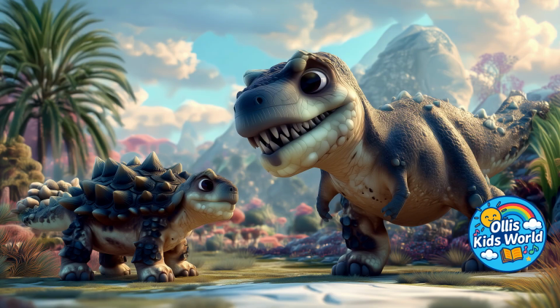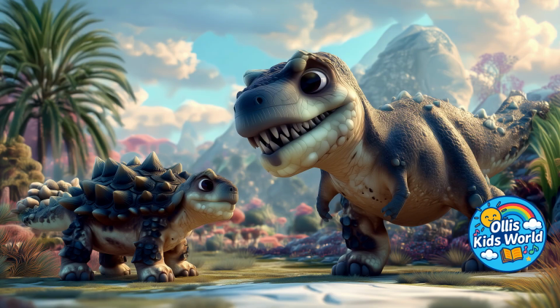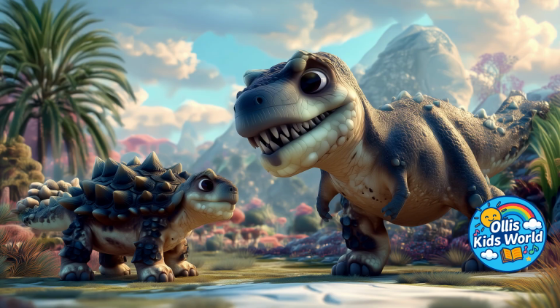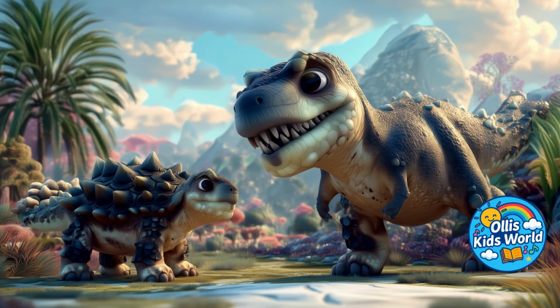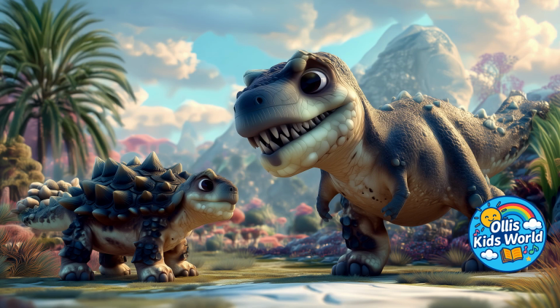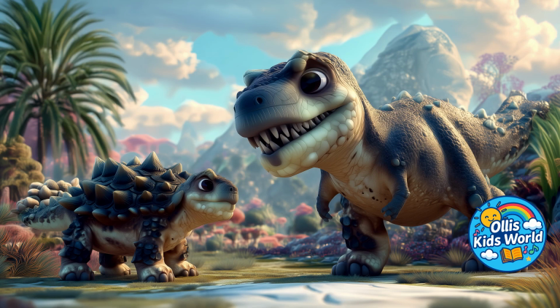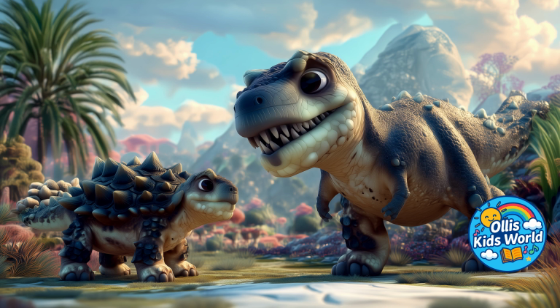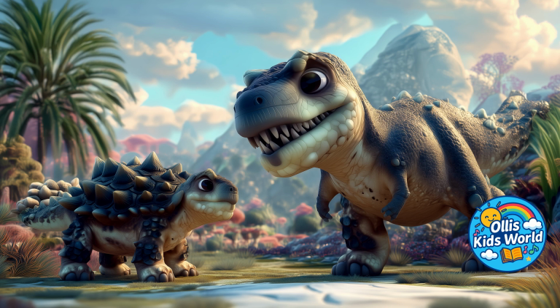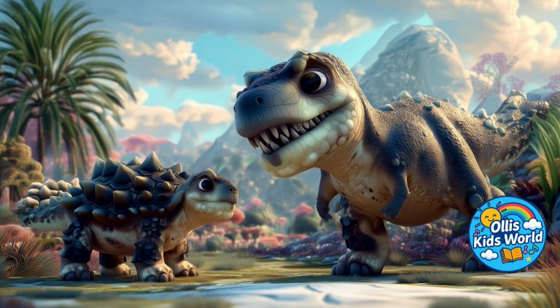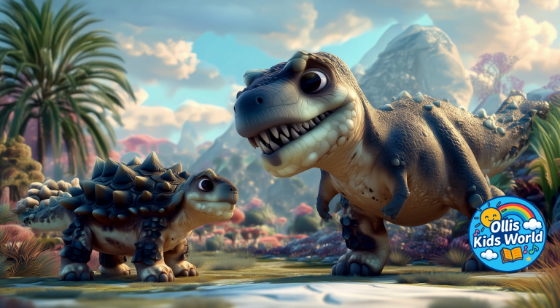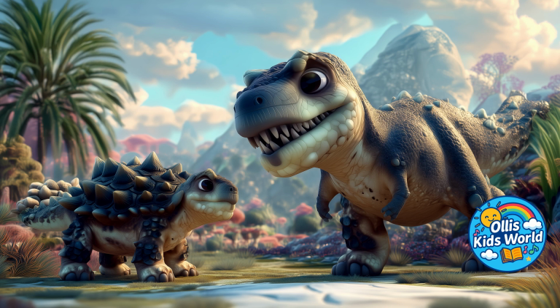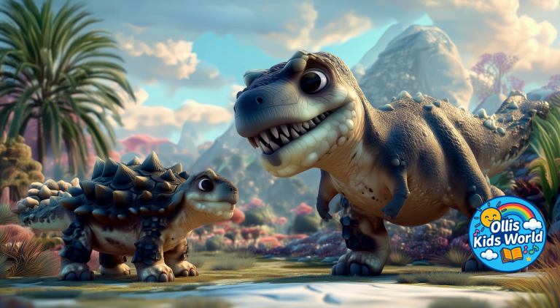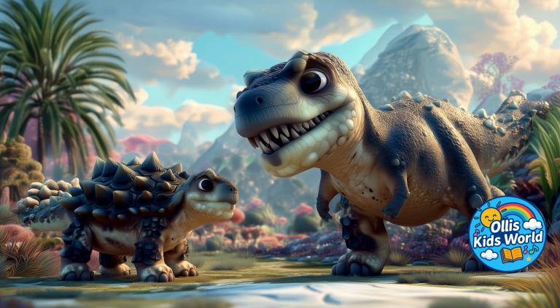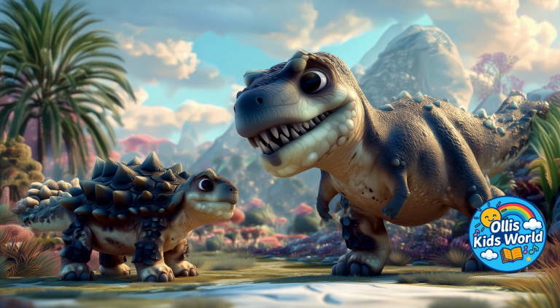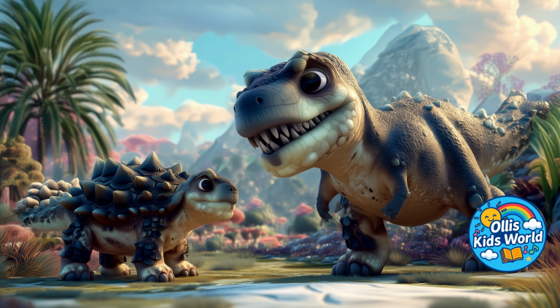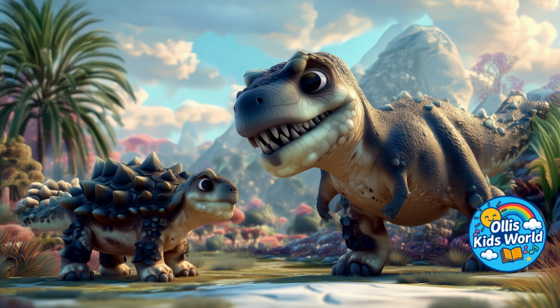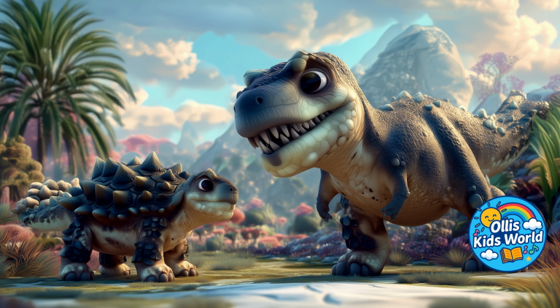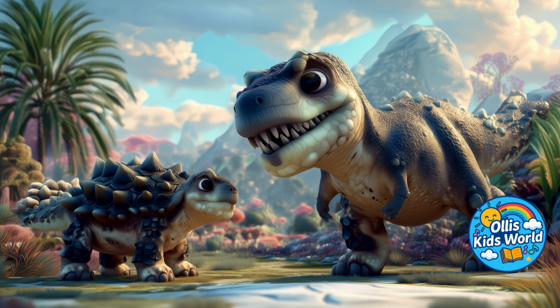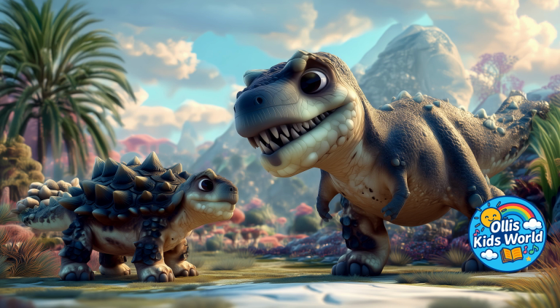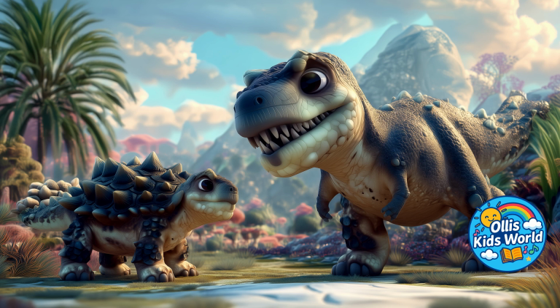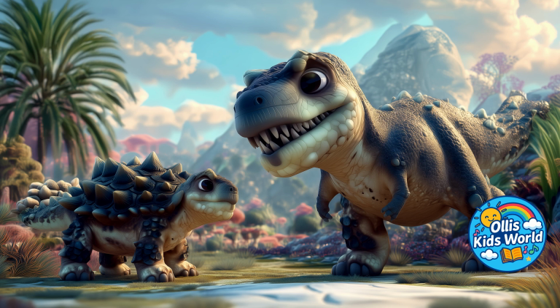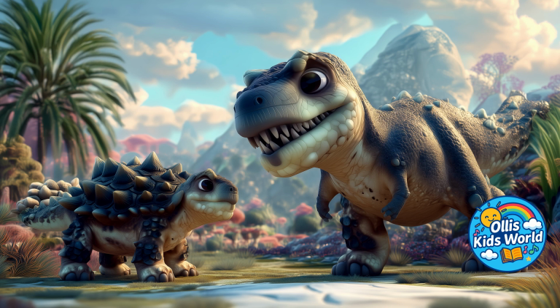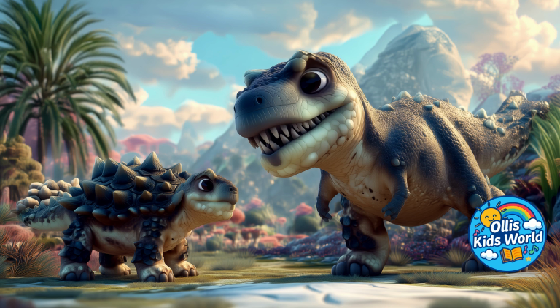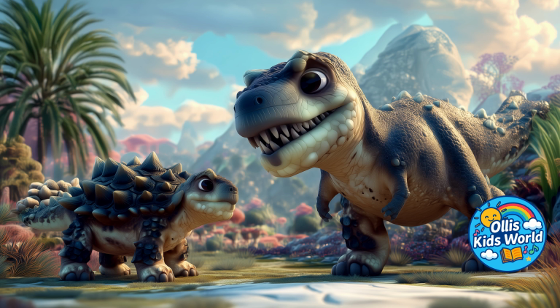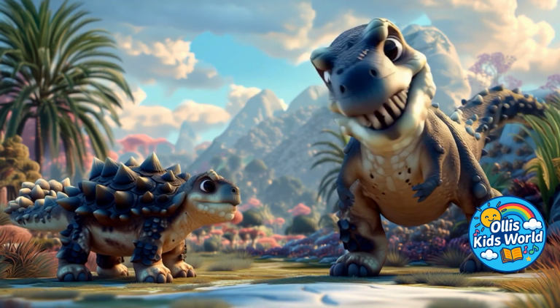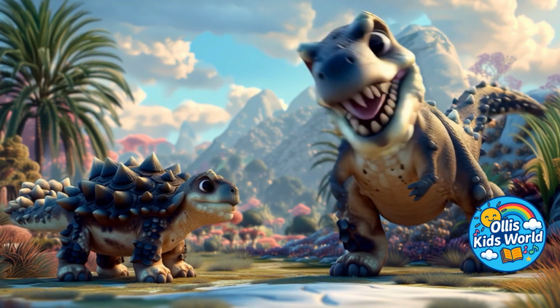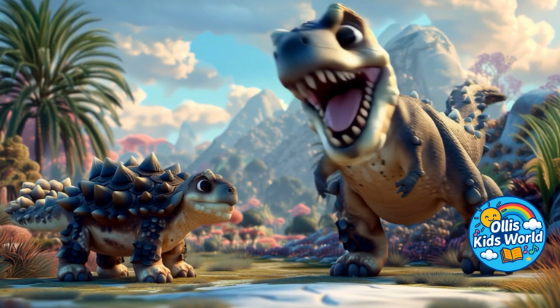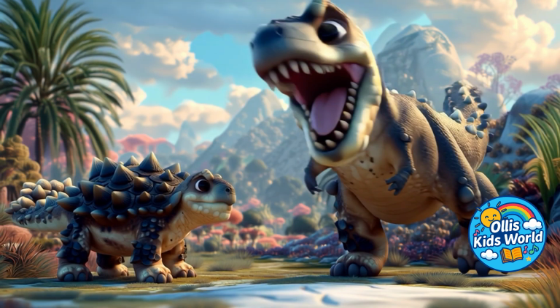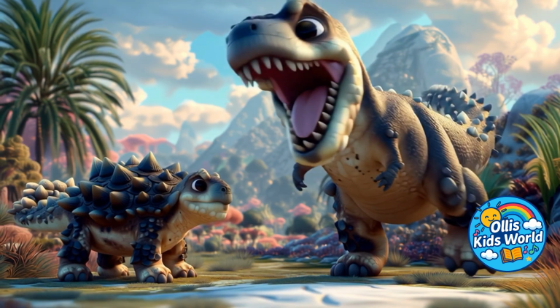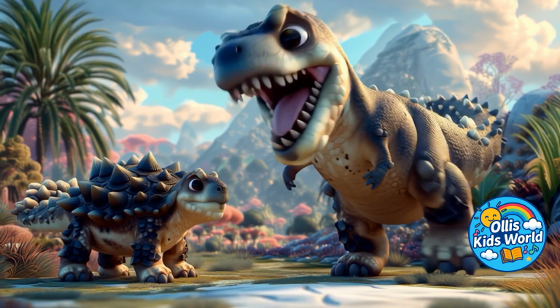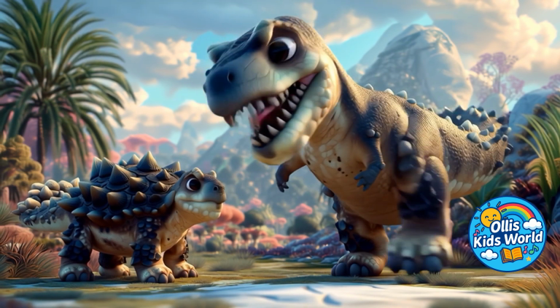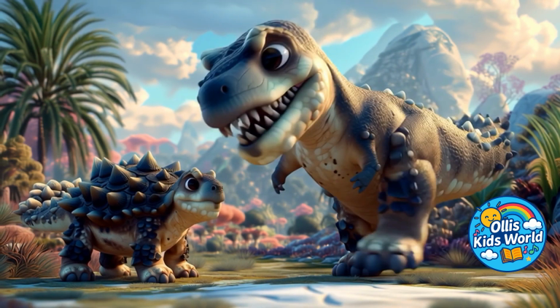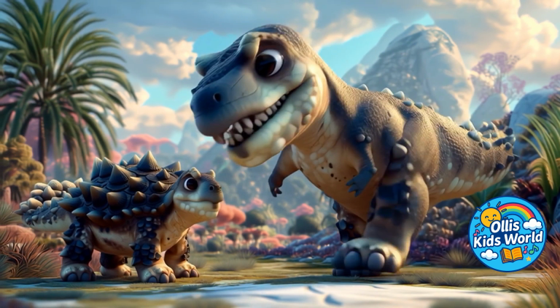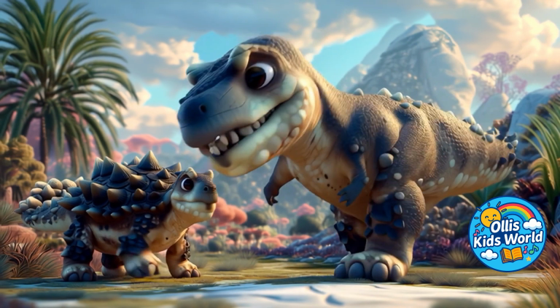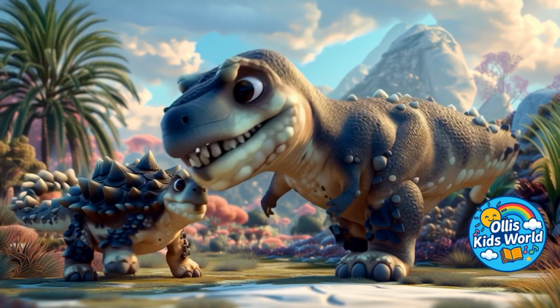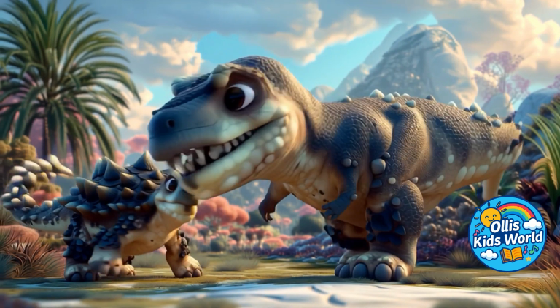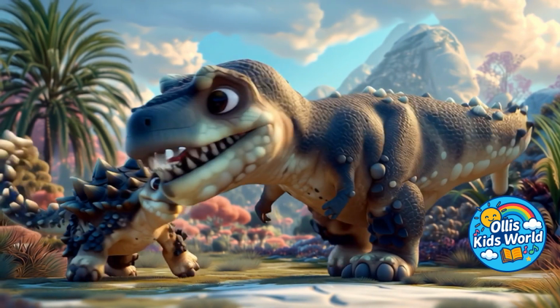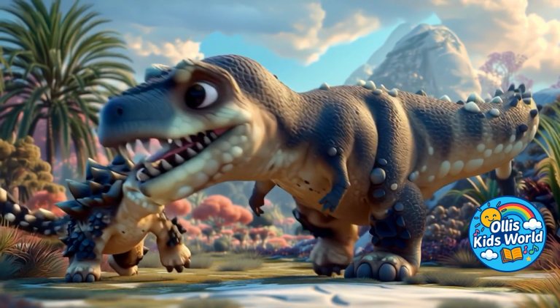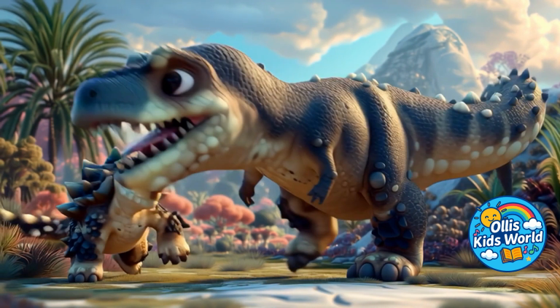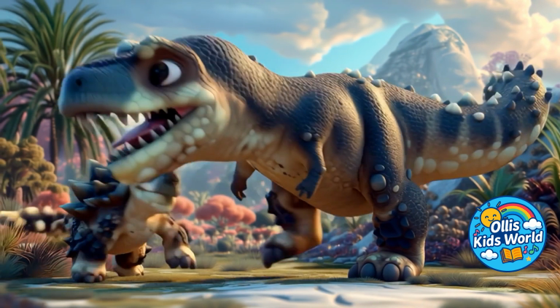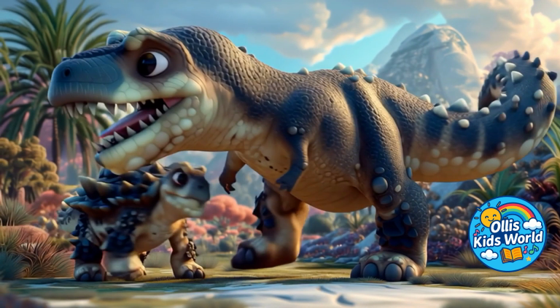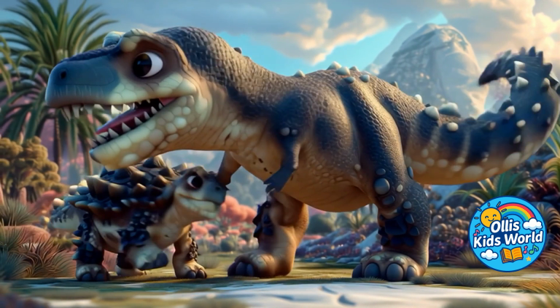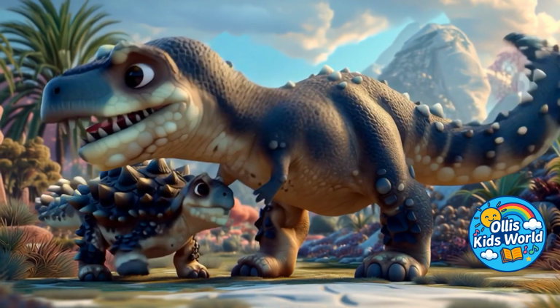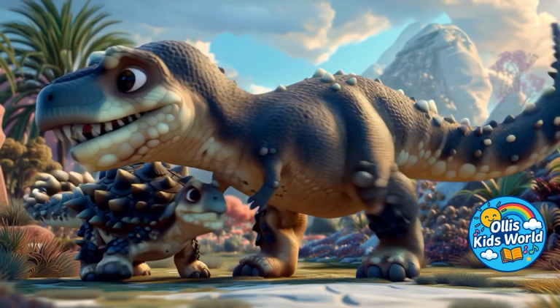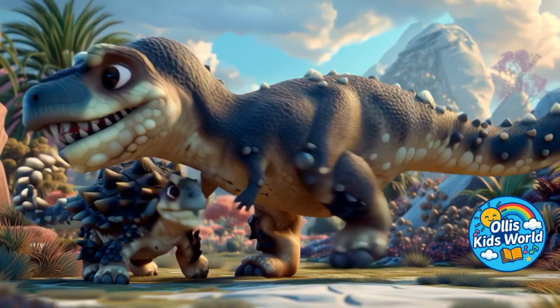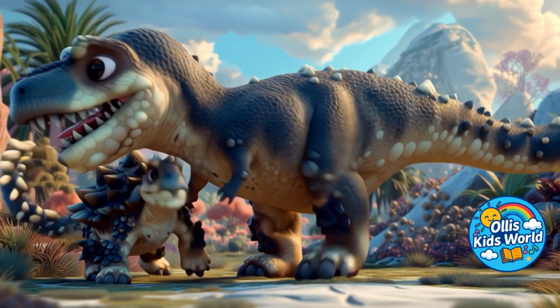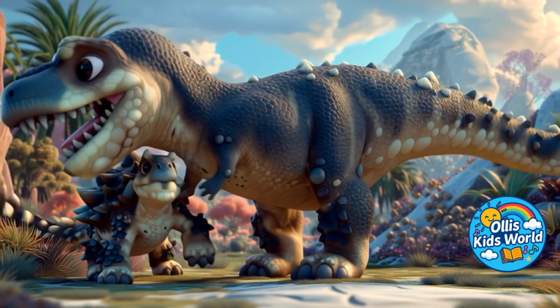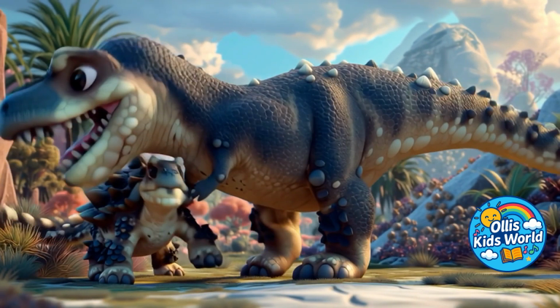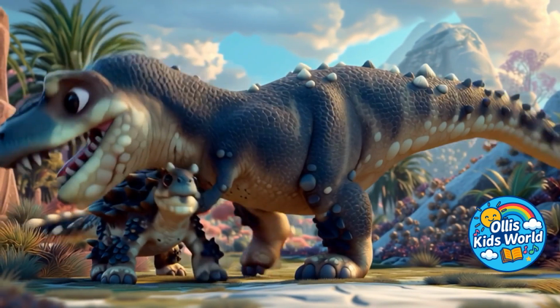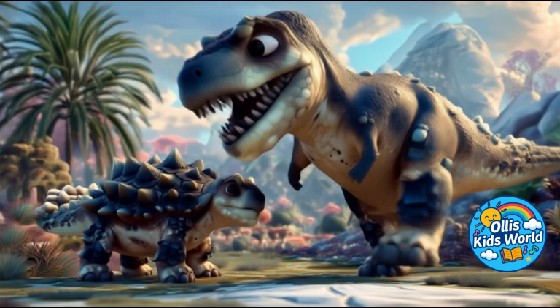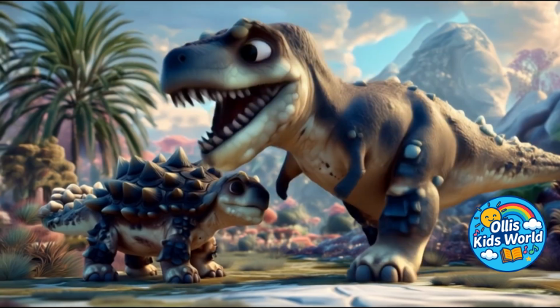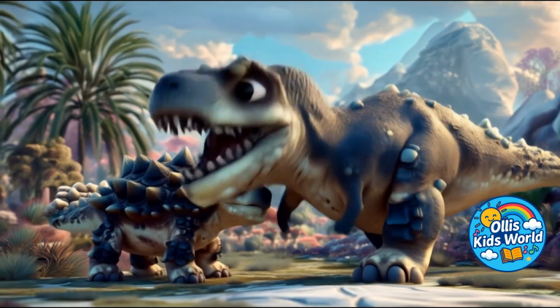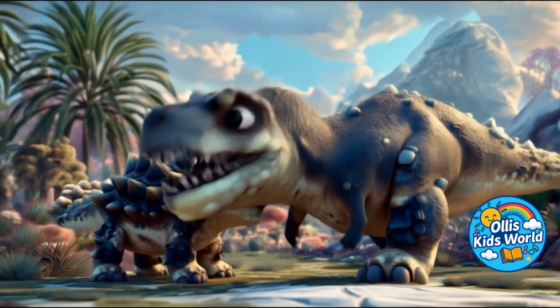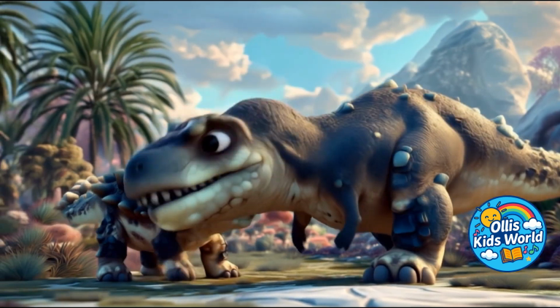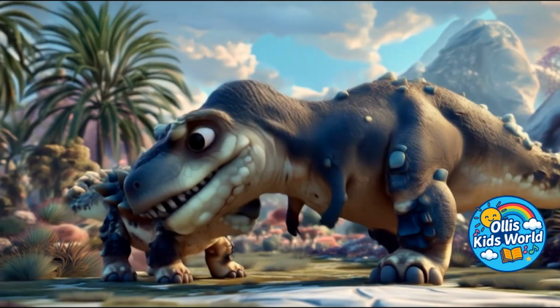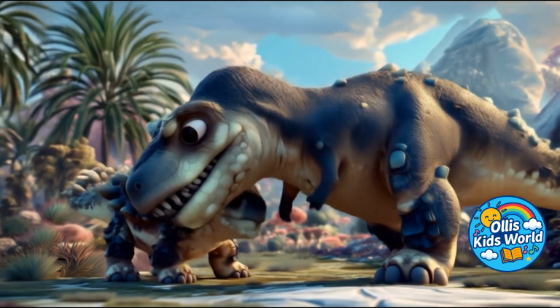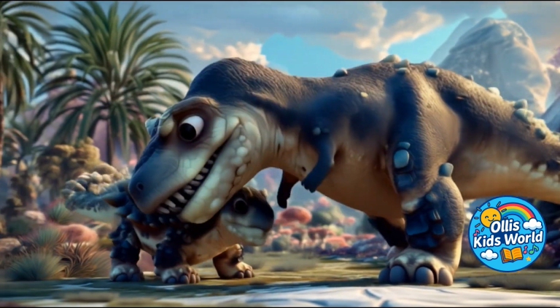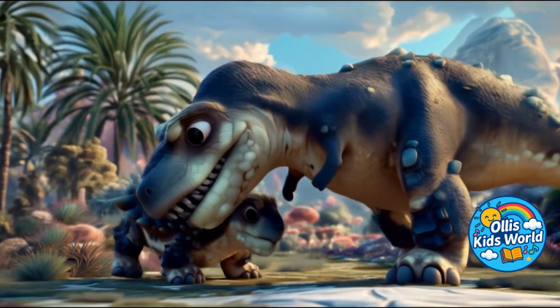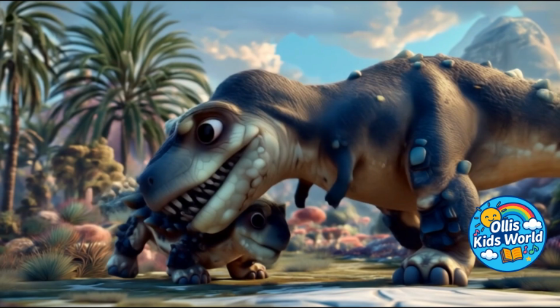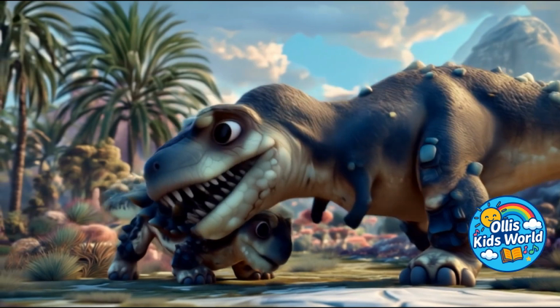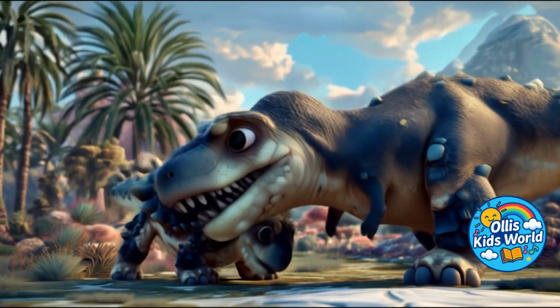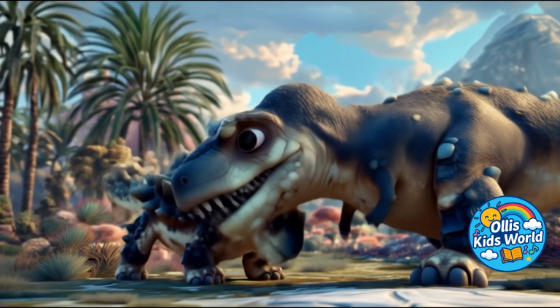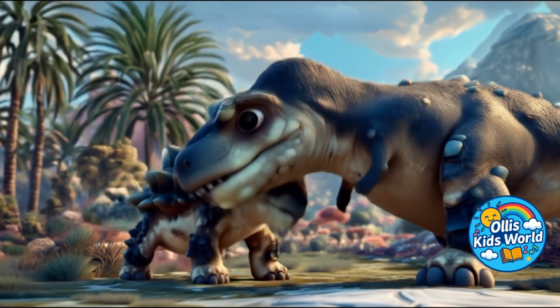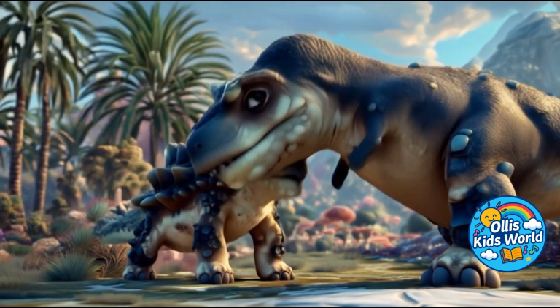Its biggest enemy was probably the Tyrannosaurus rex. But its strong armor gave it good protection against his bite.